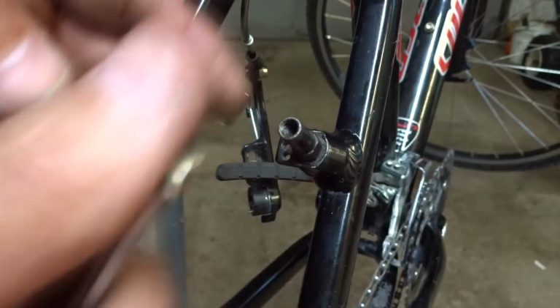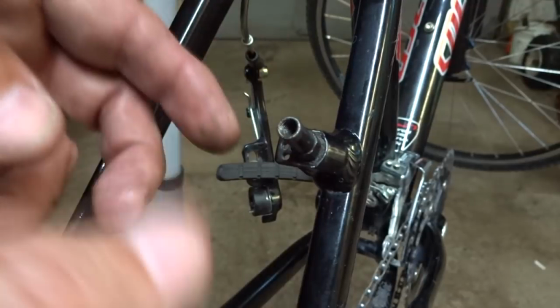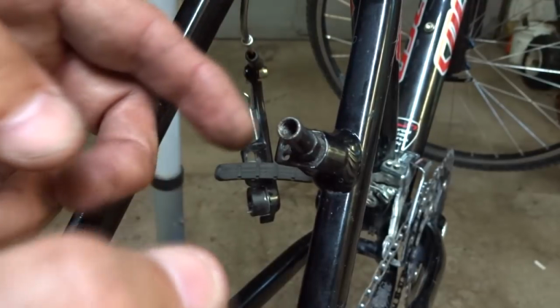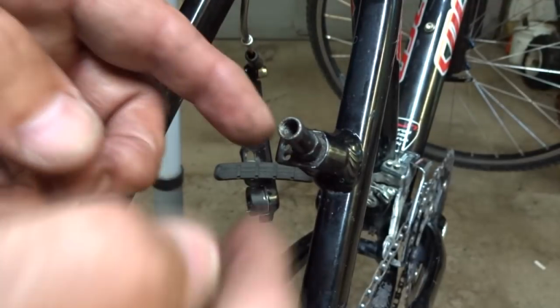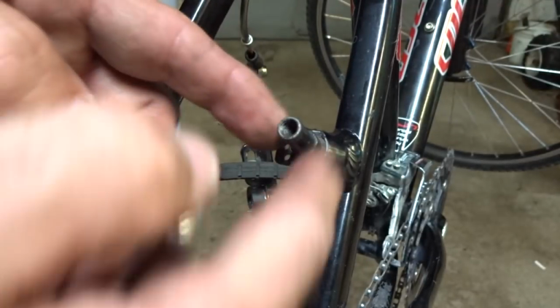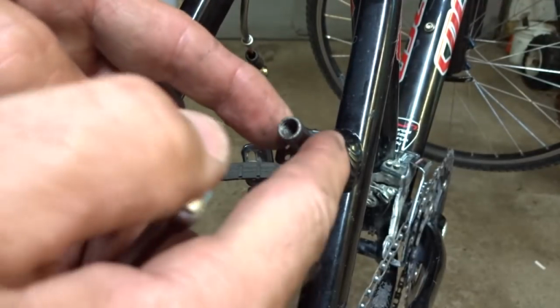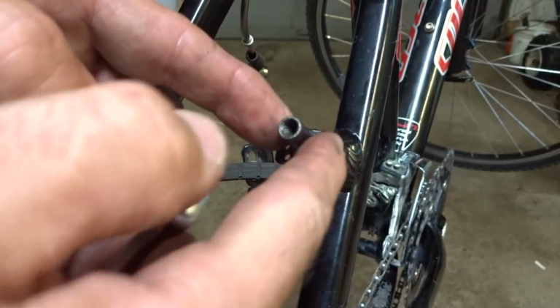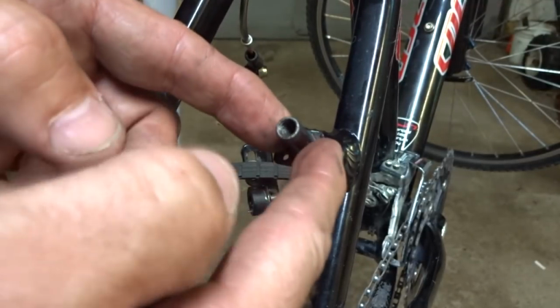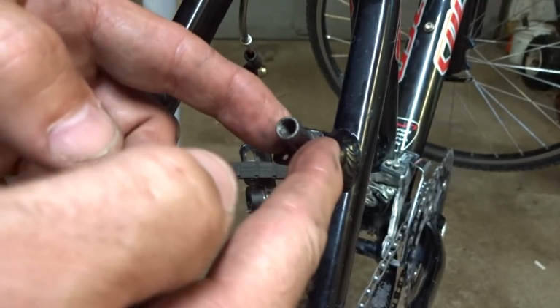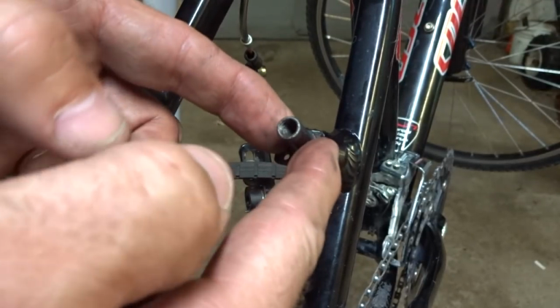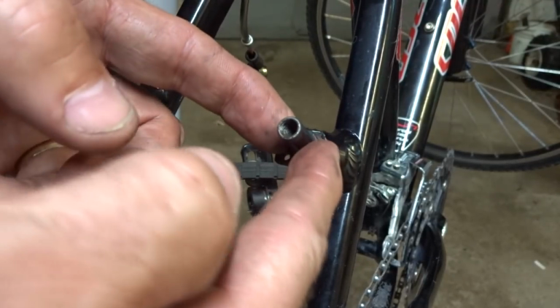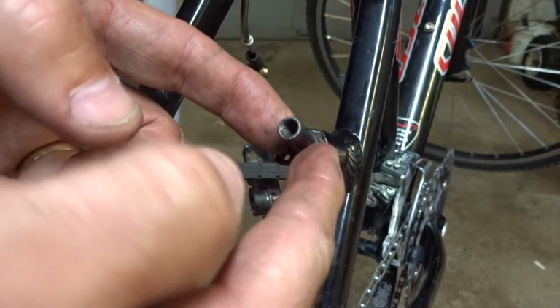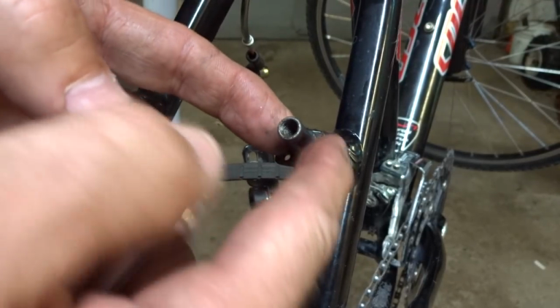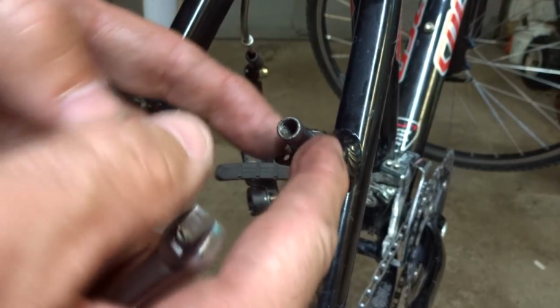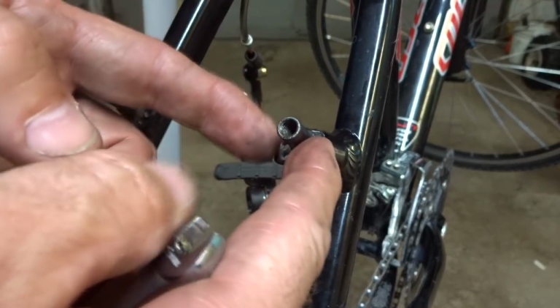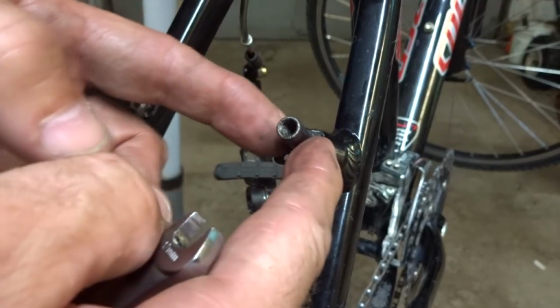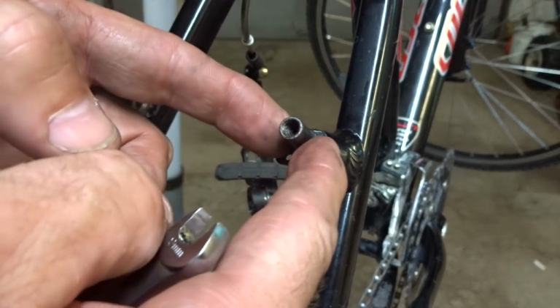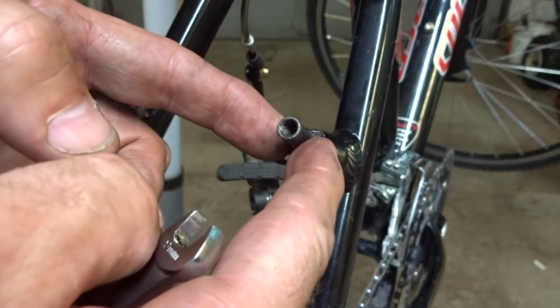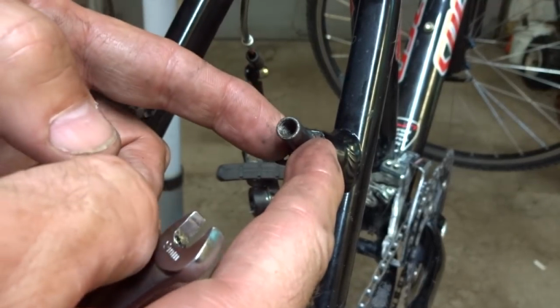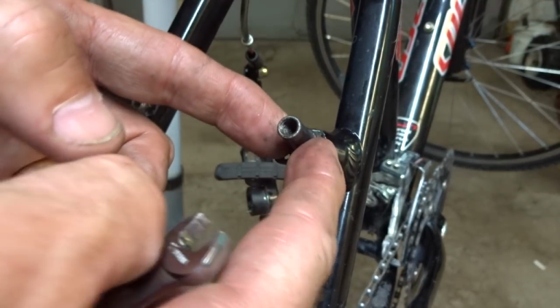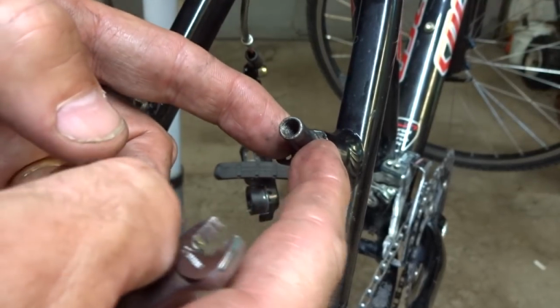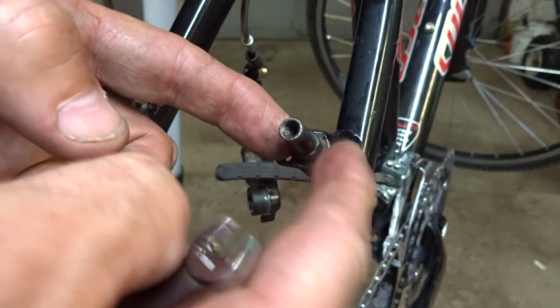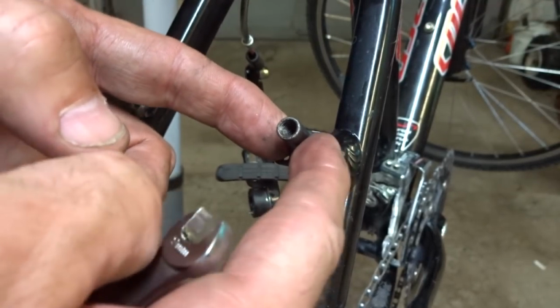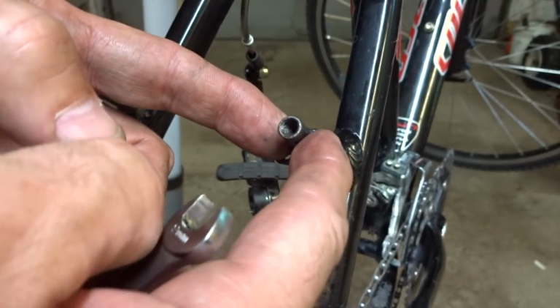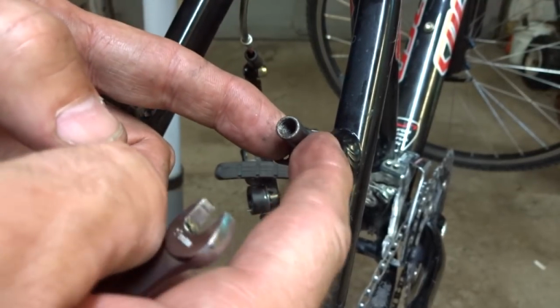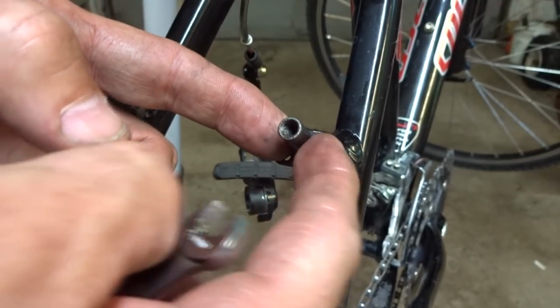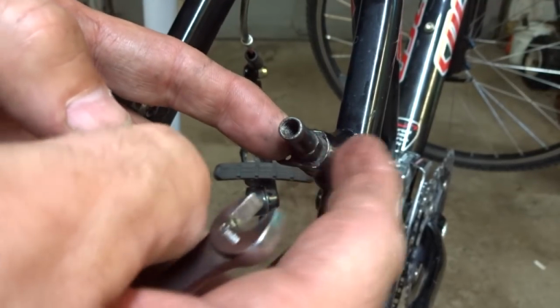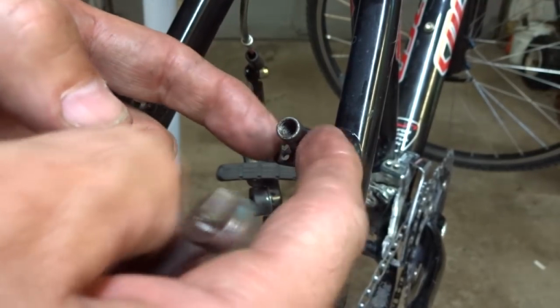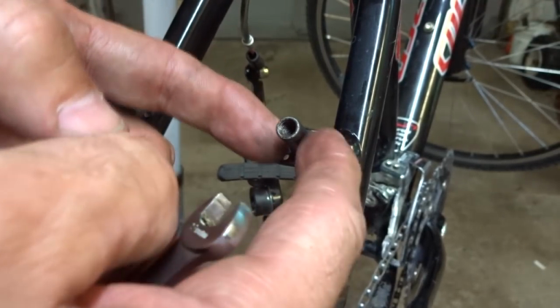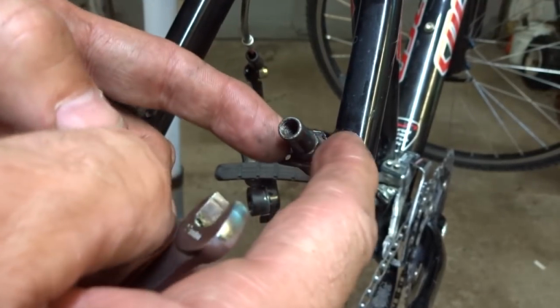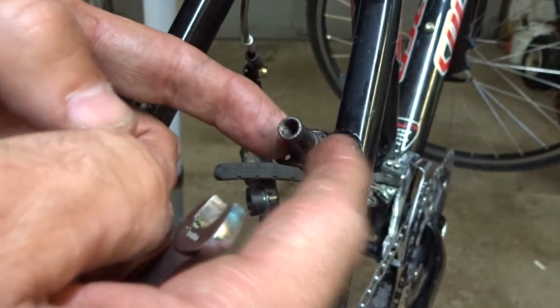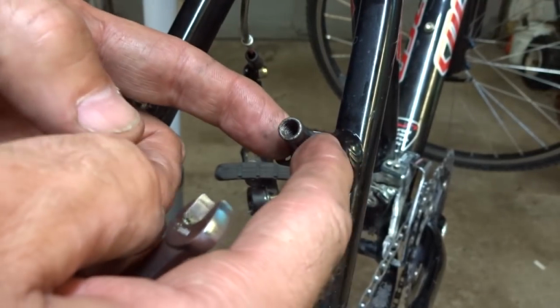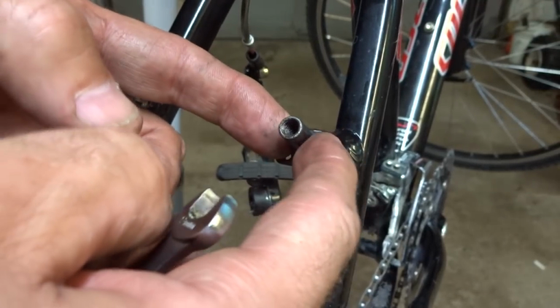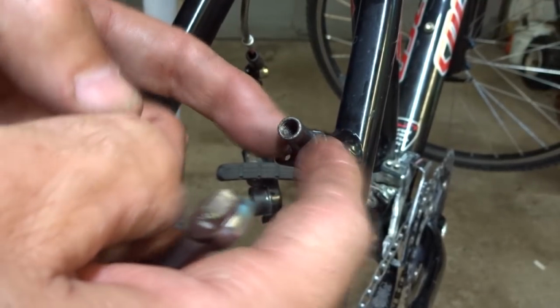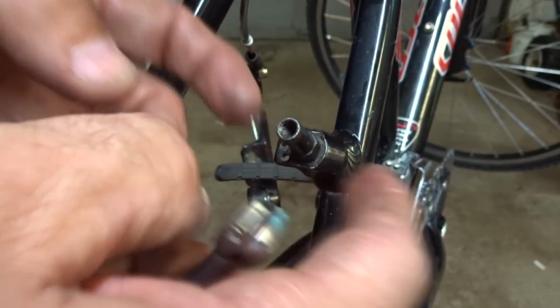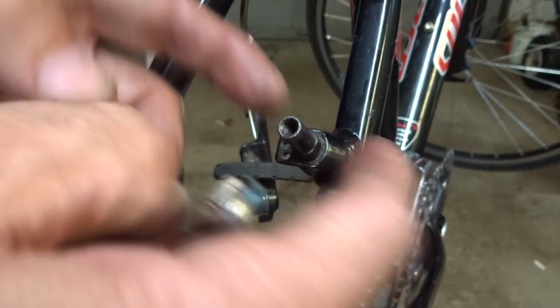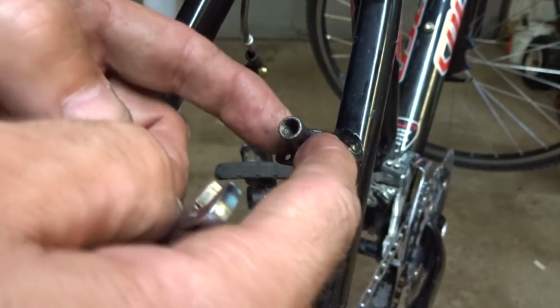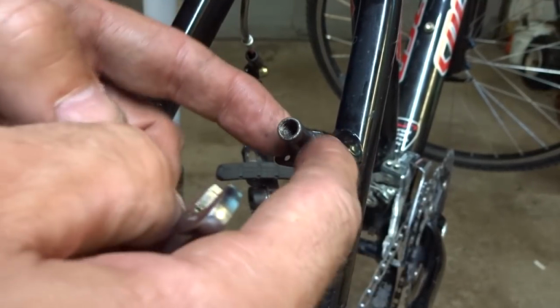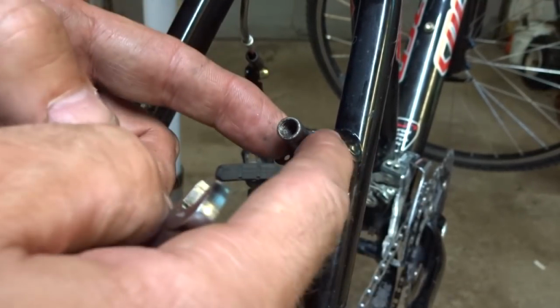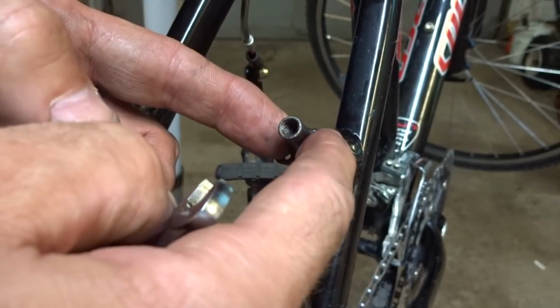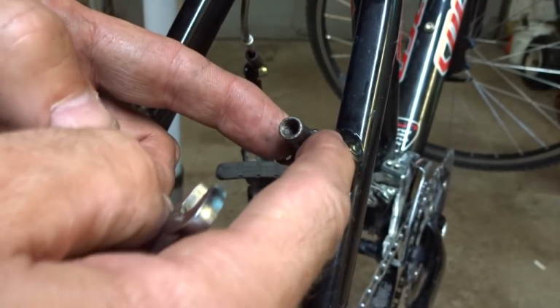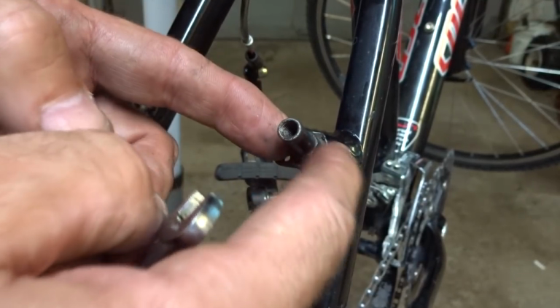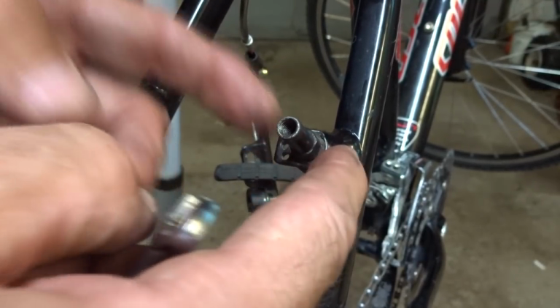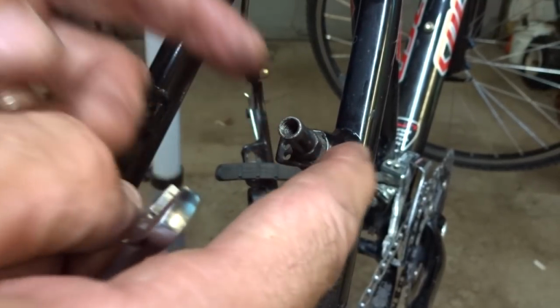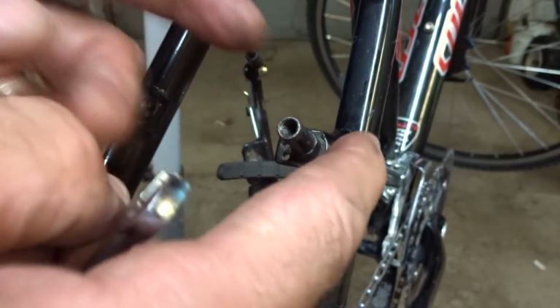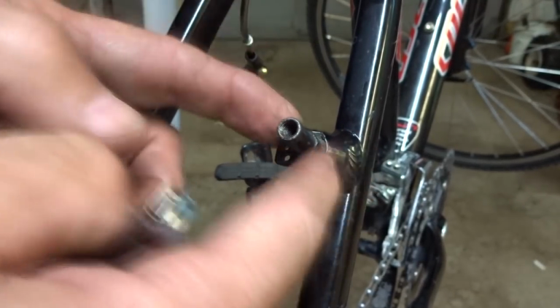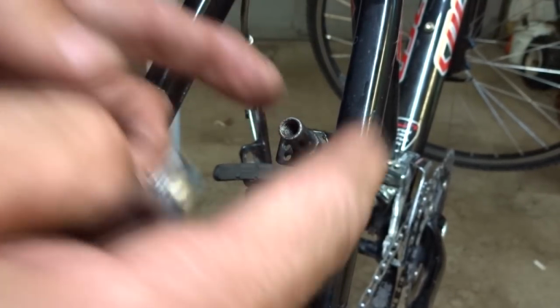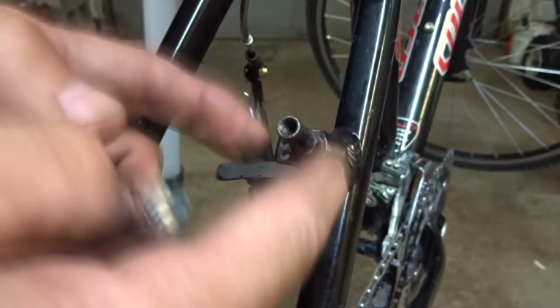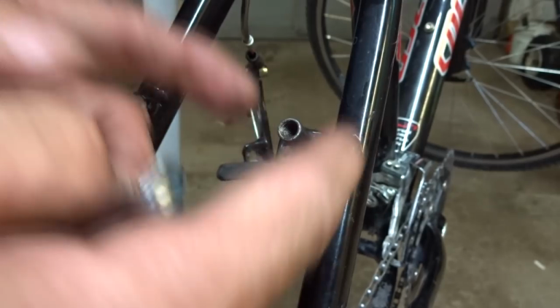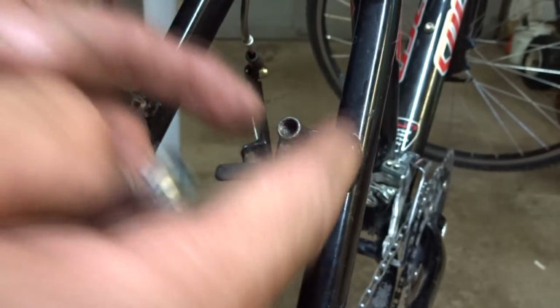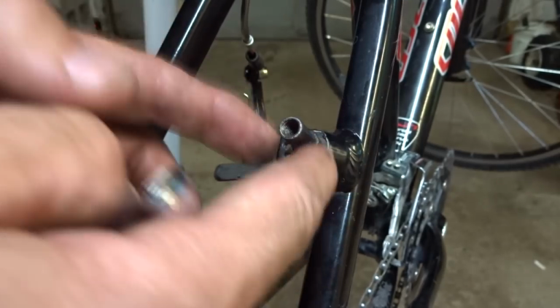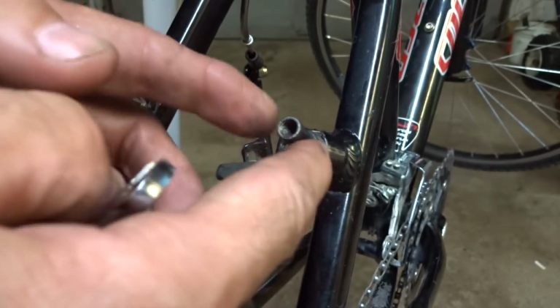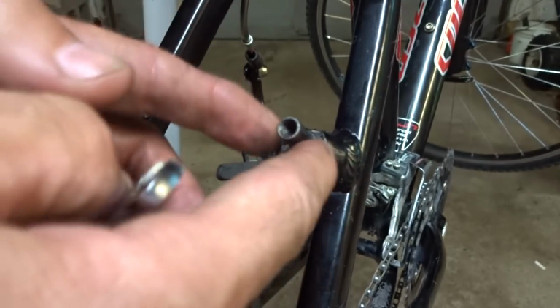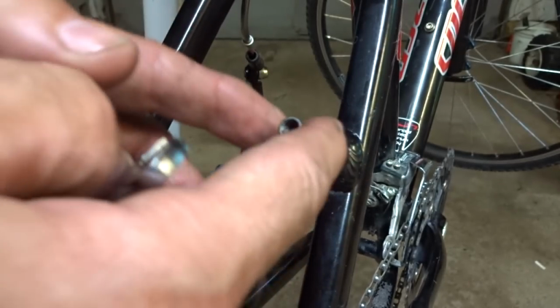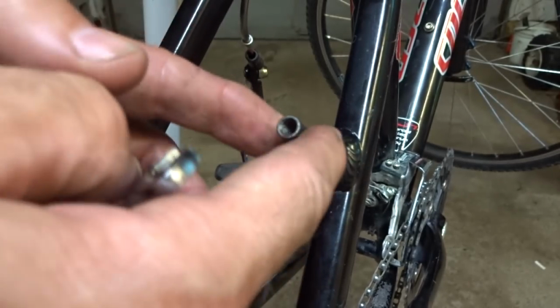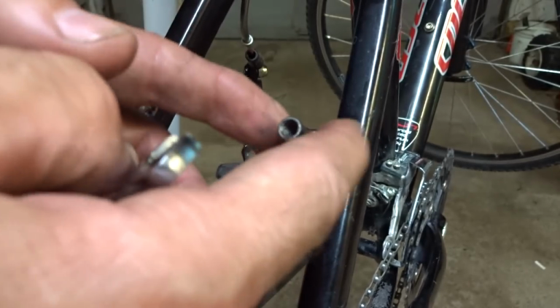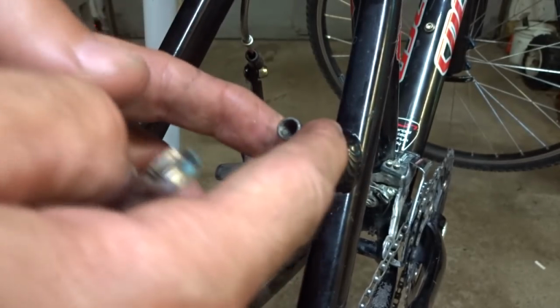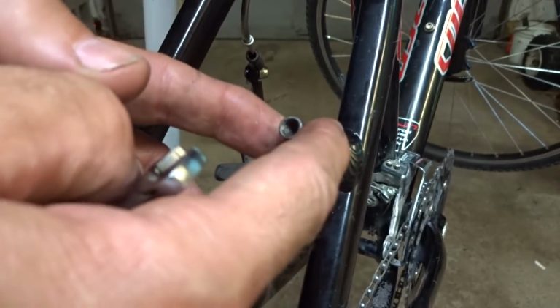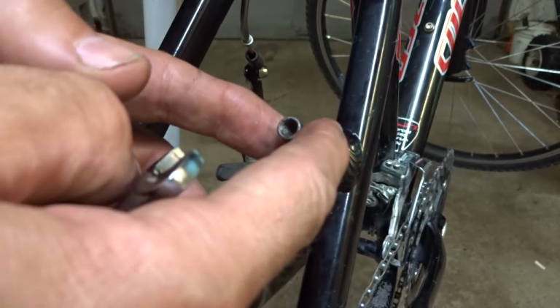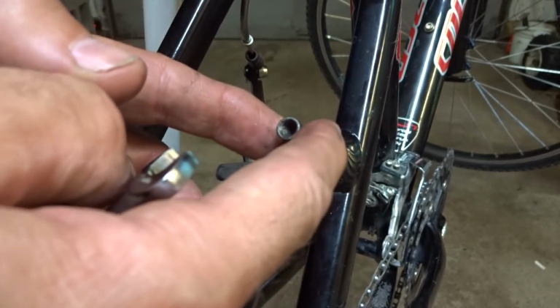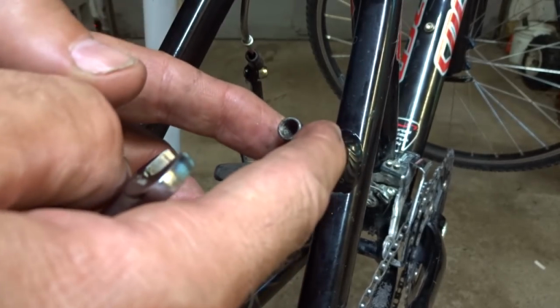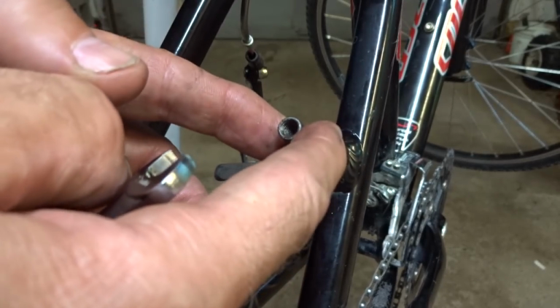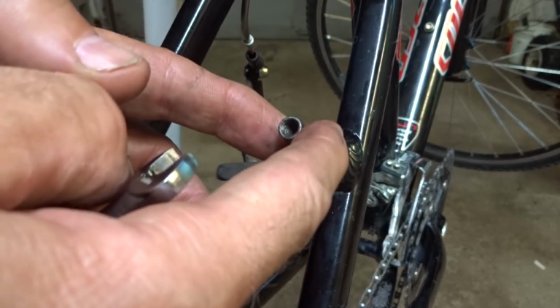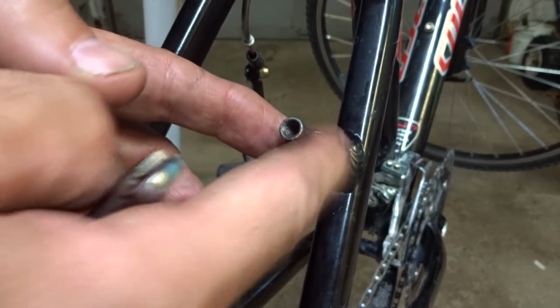You can use vise grips, but you're just going to mar the heck out of it. So I'm going to show you the best tool to remove these things with.